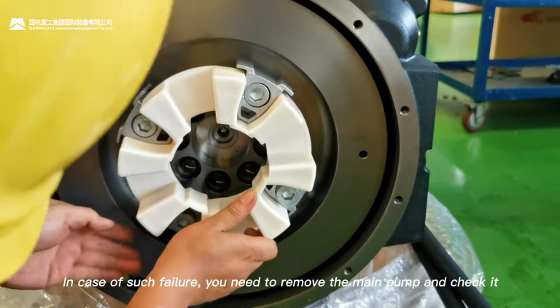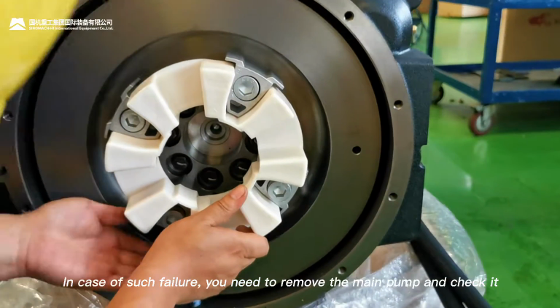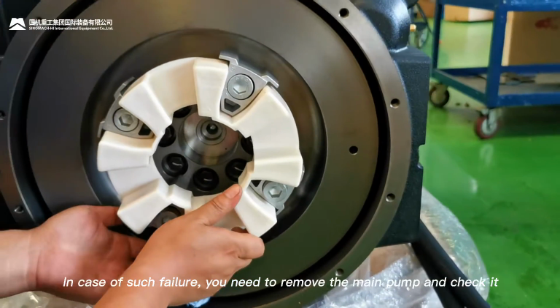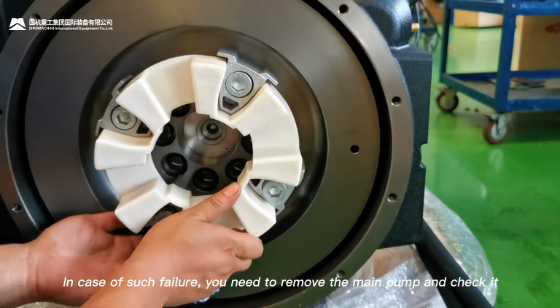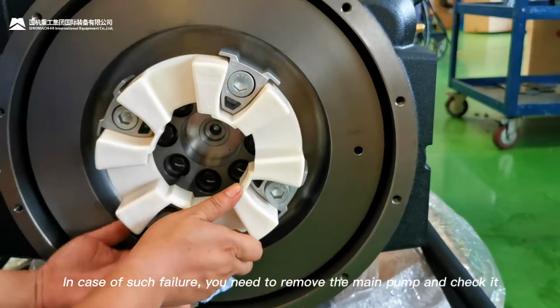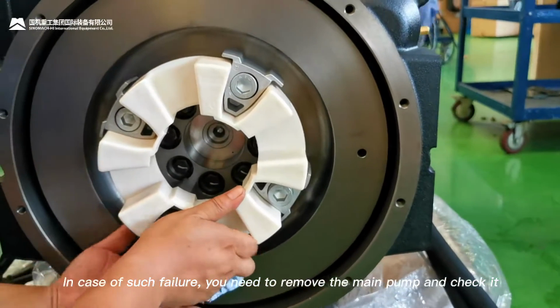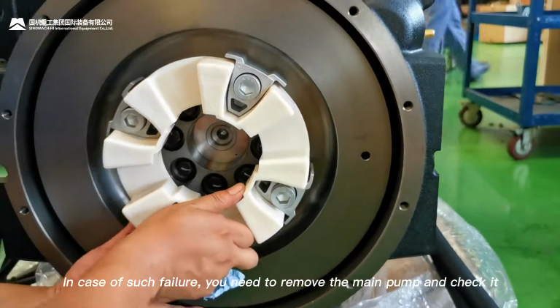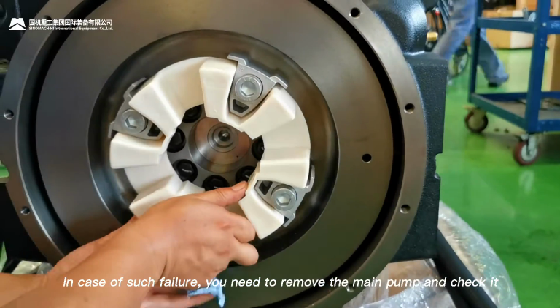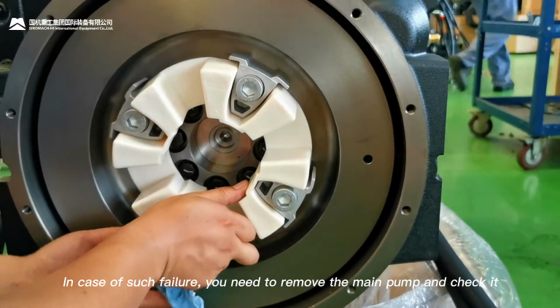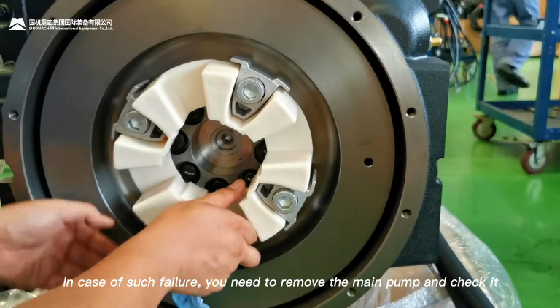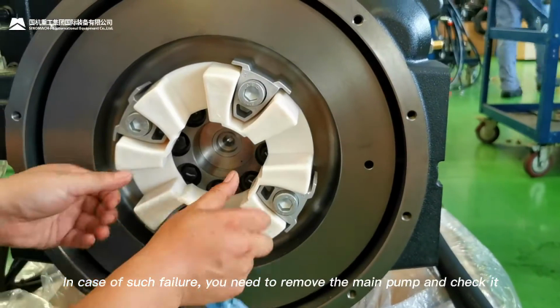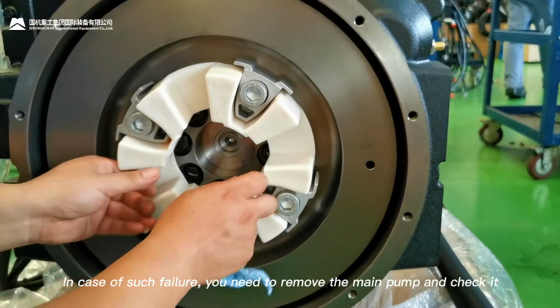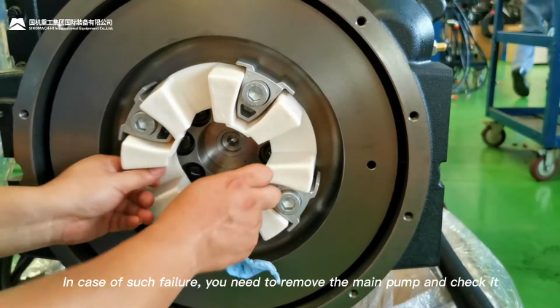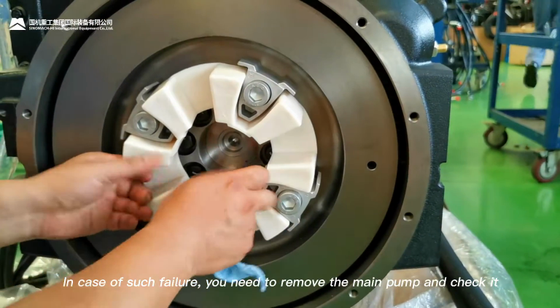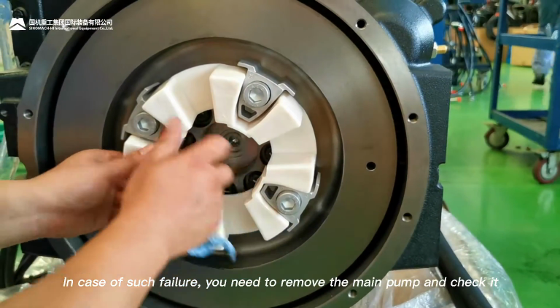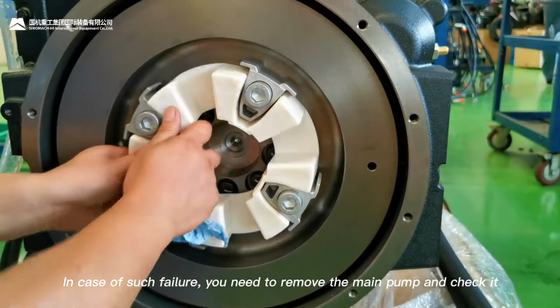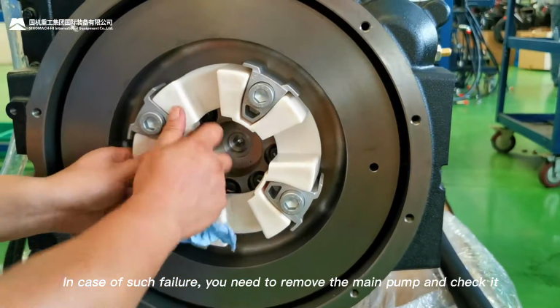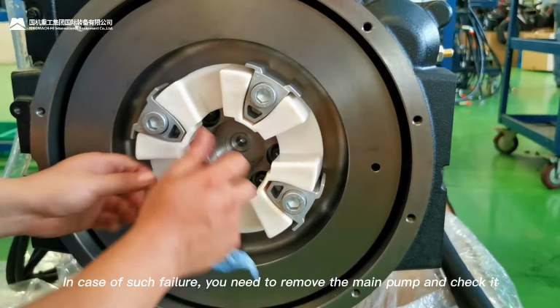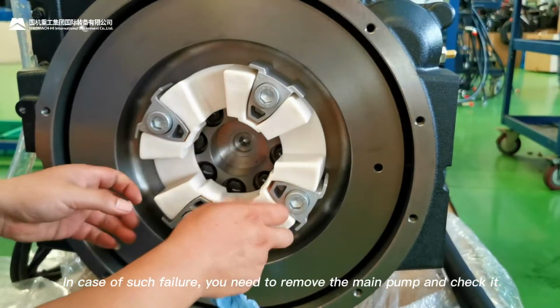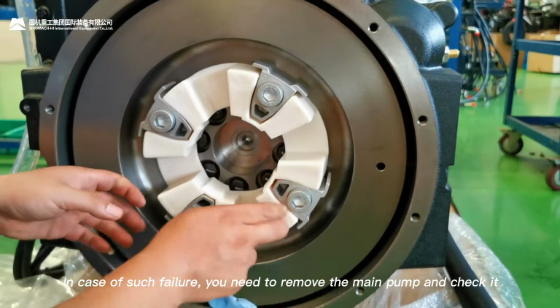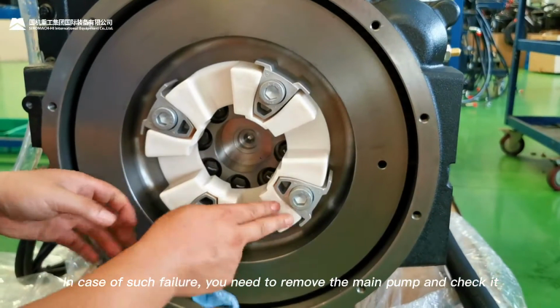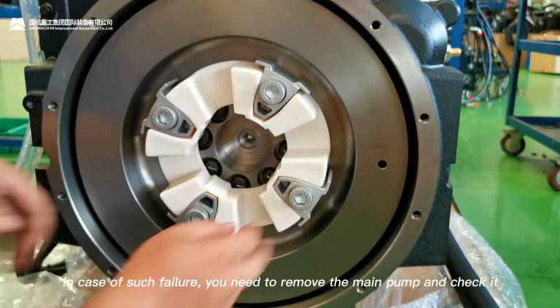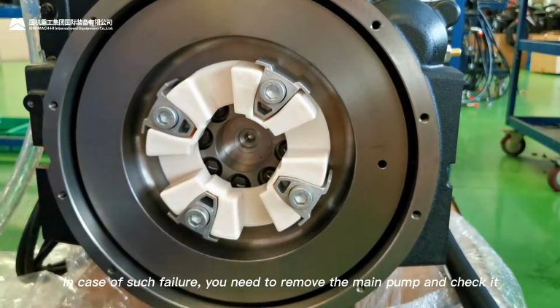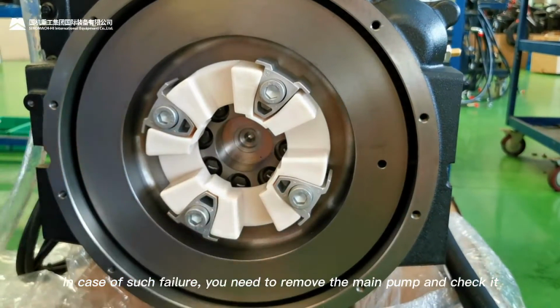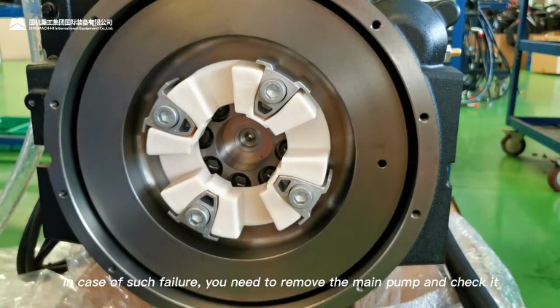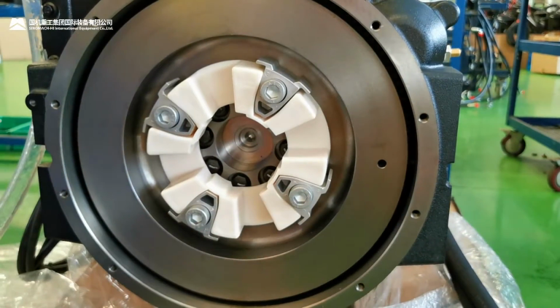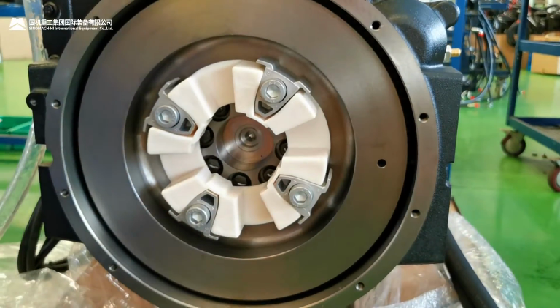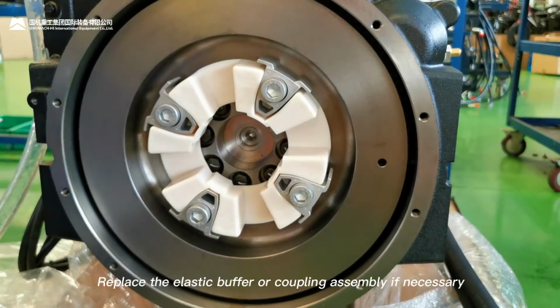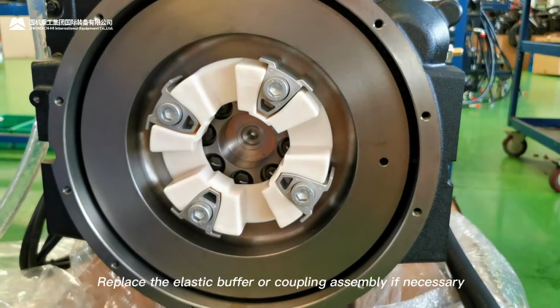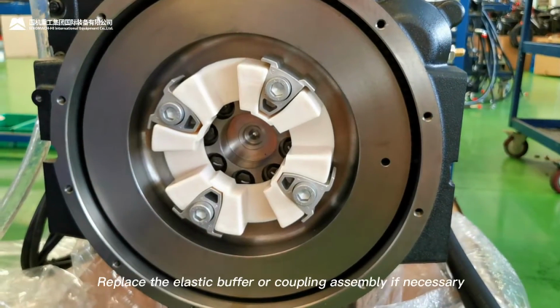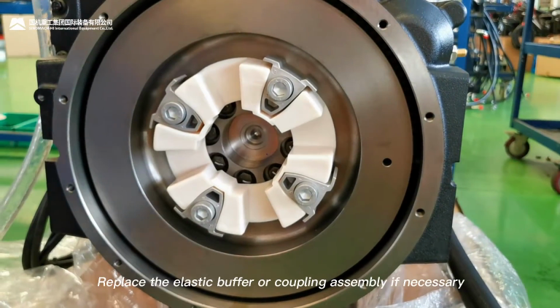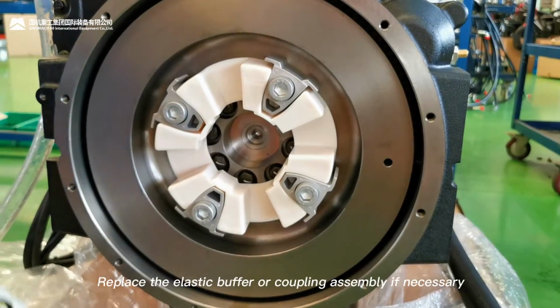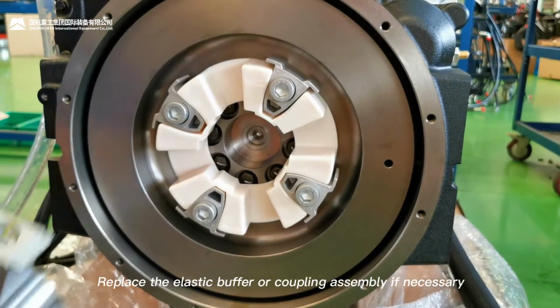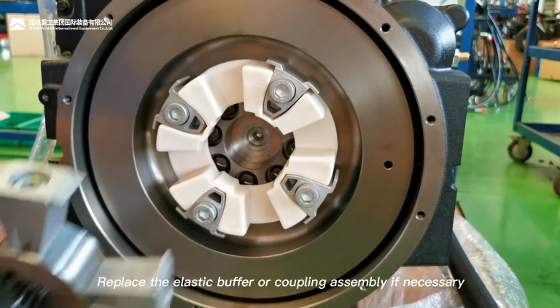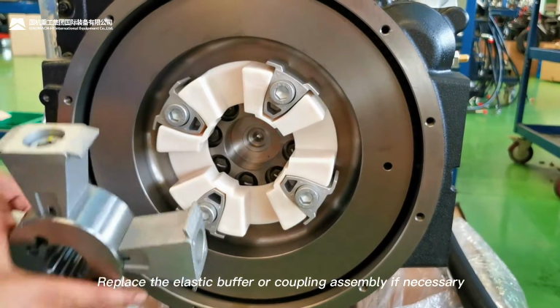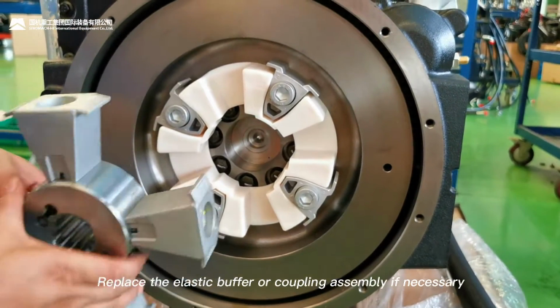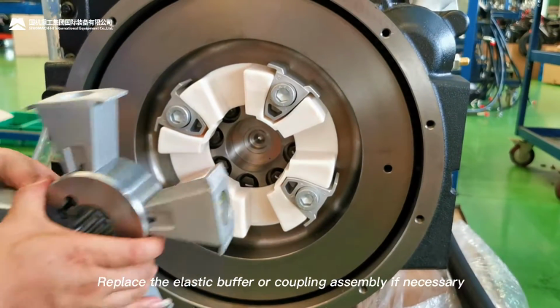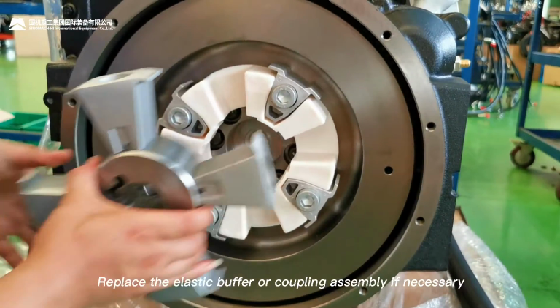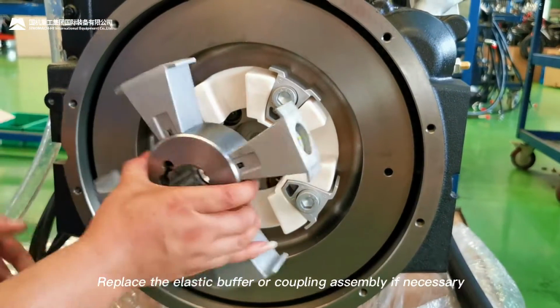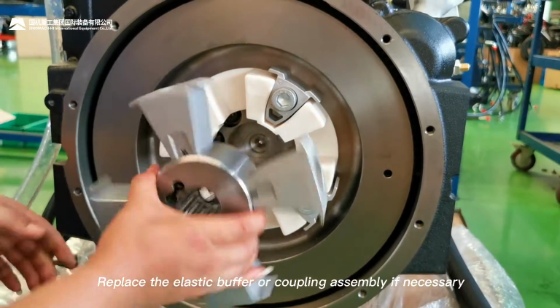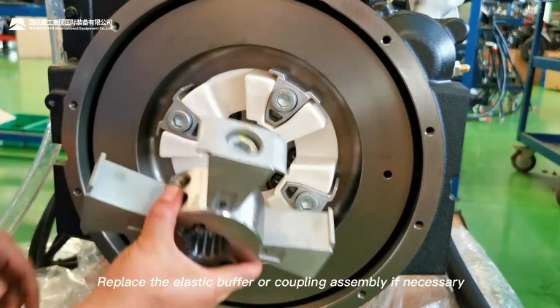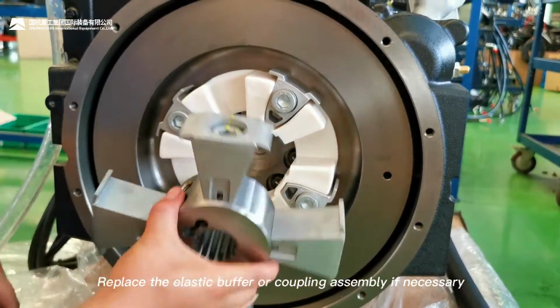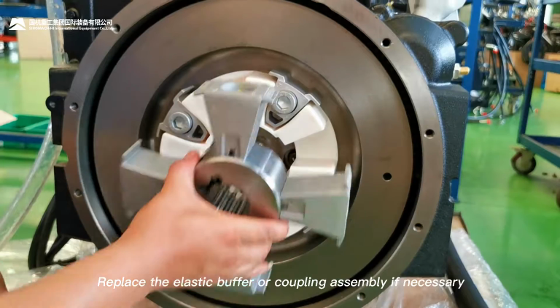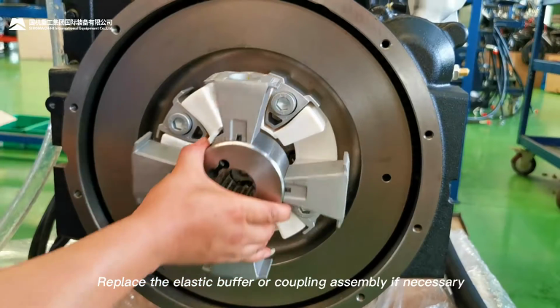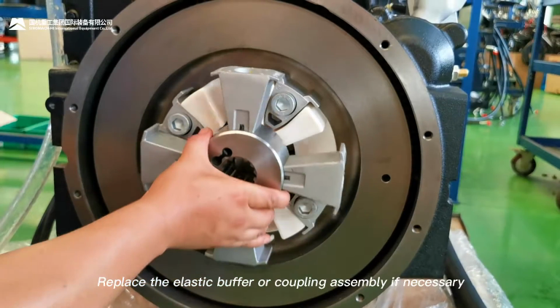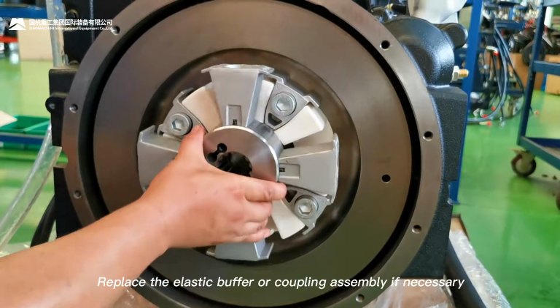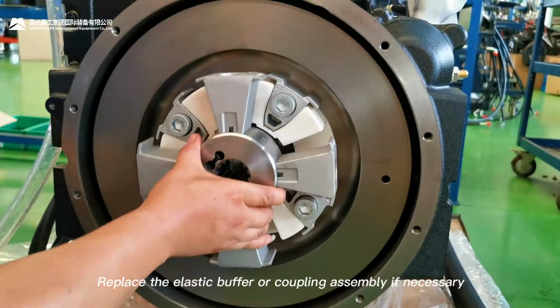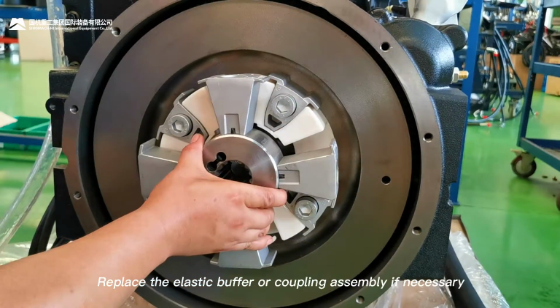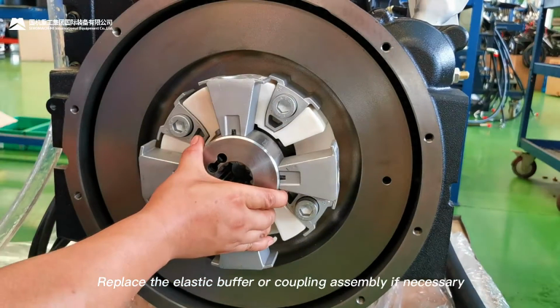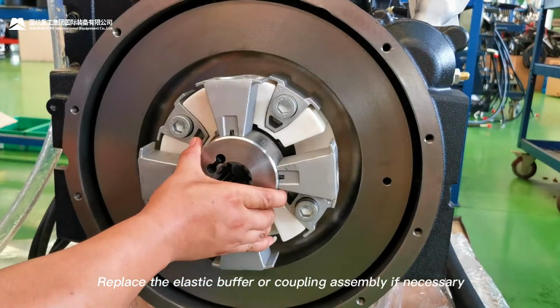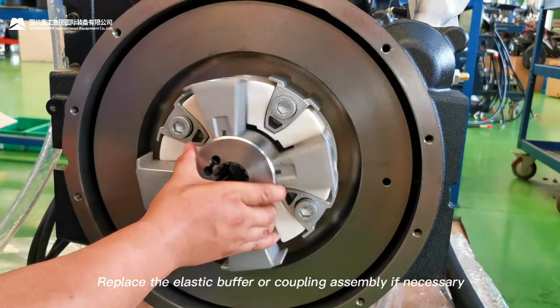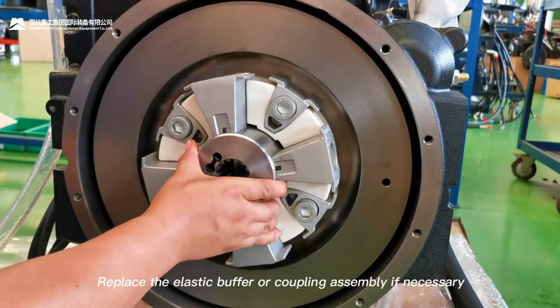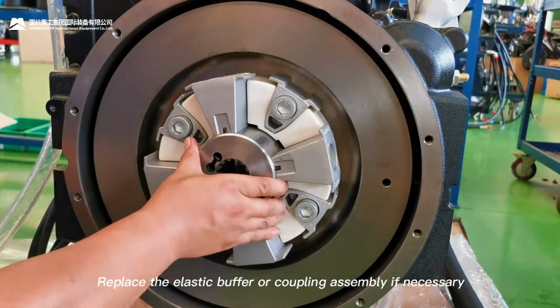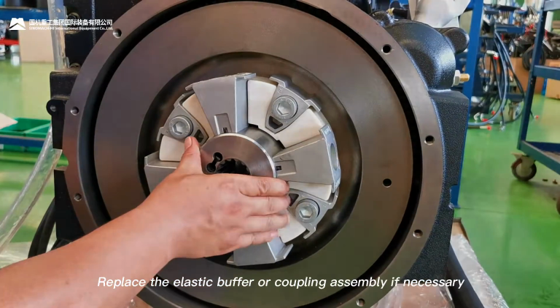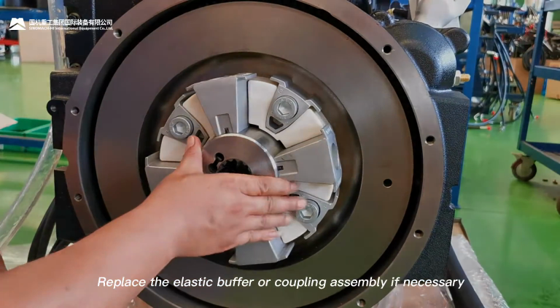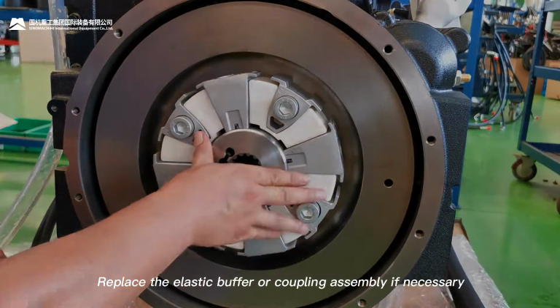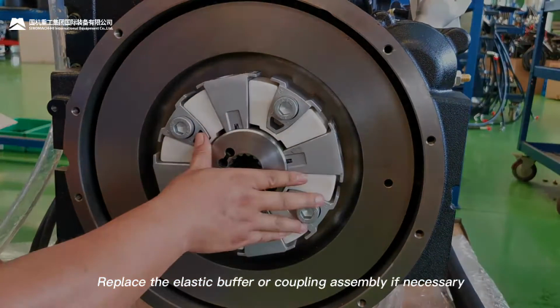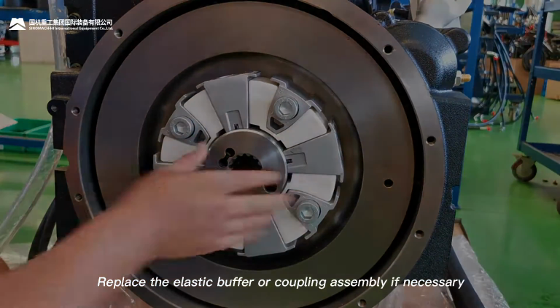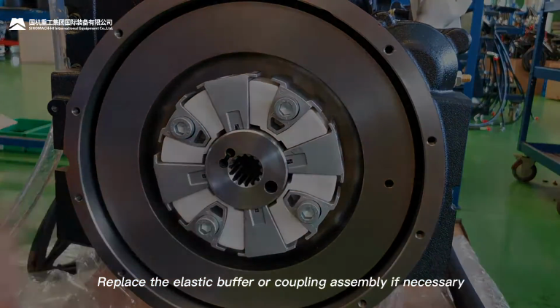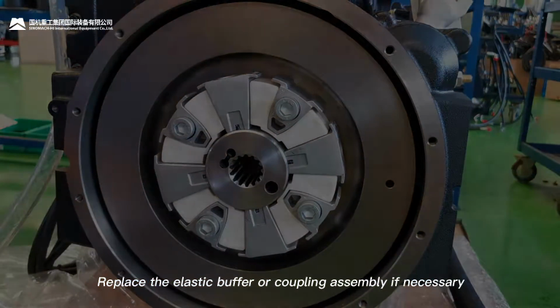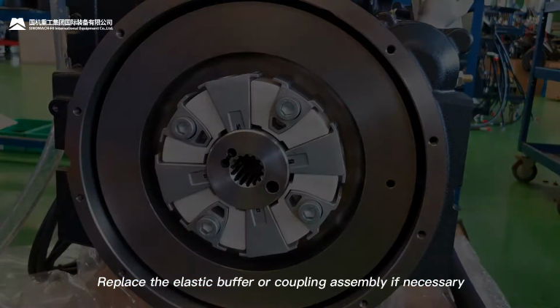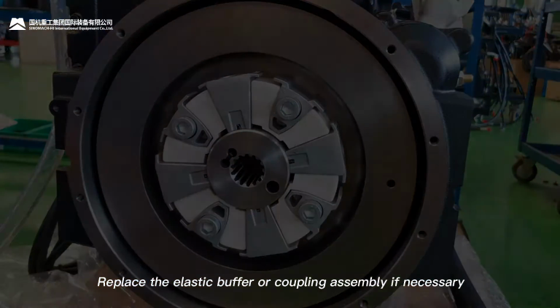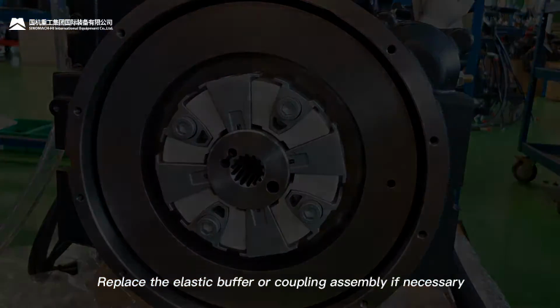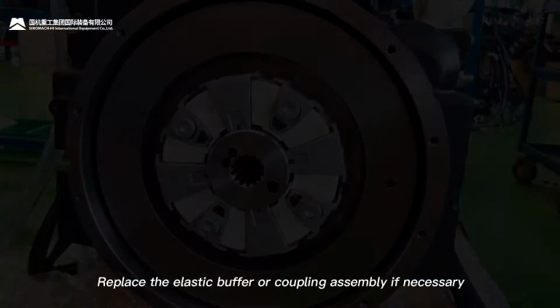In case of such failure, you need to remove the main pump and check it. Replace the elastic buffer or coupling assembly if necessary.